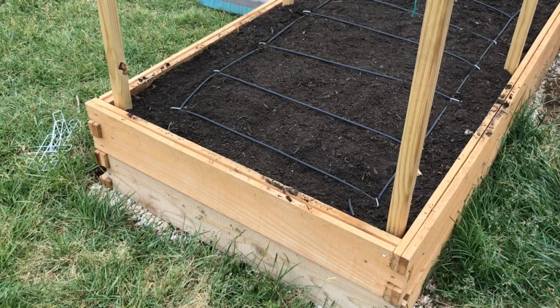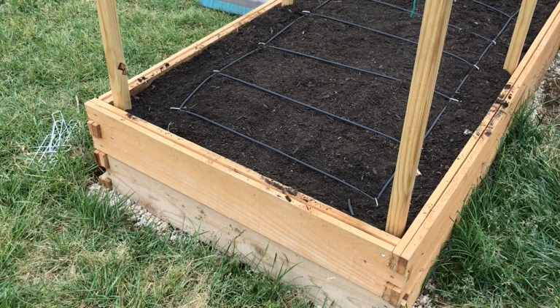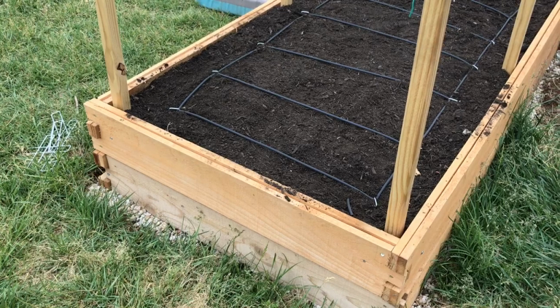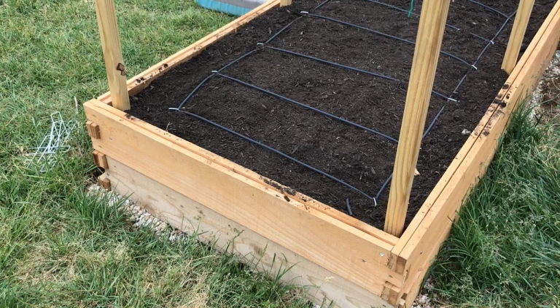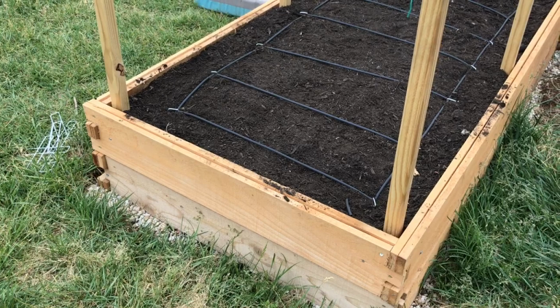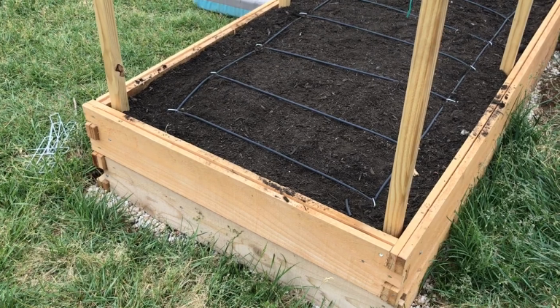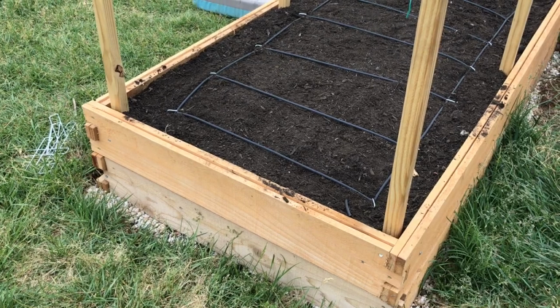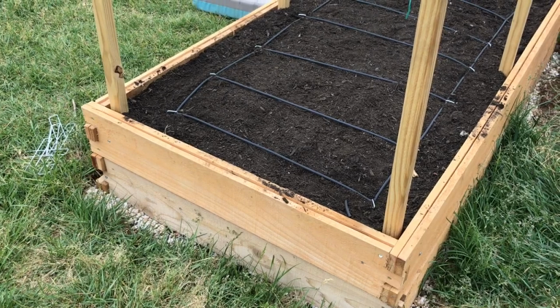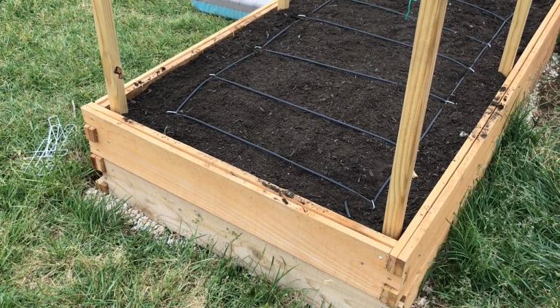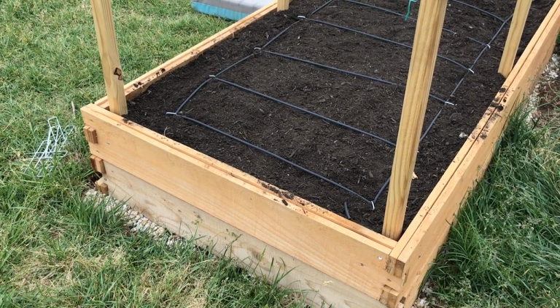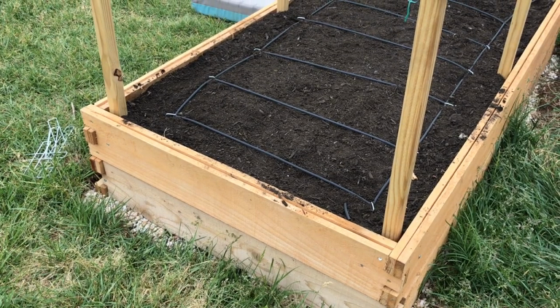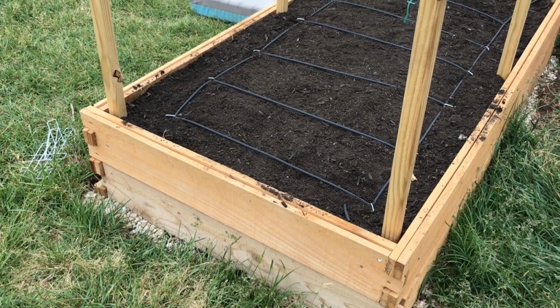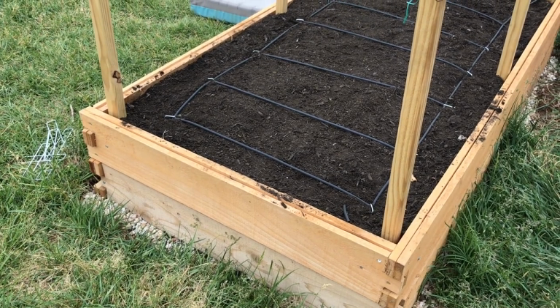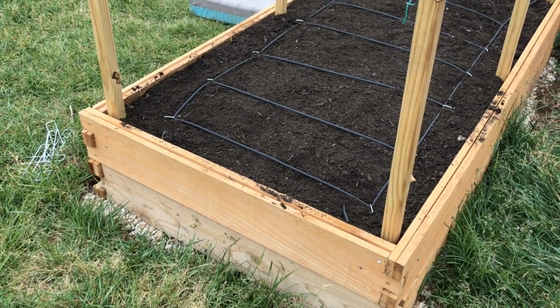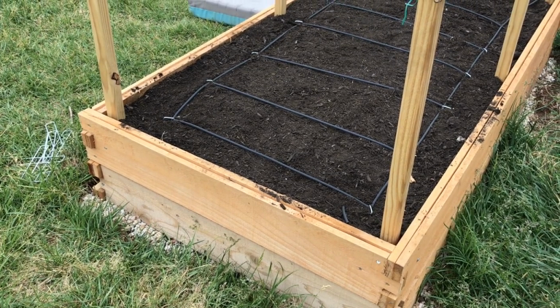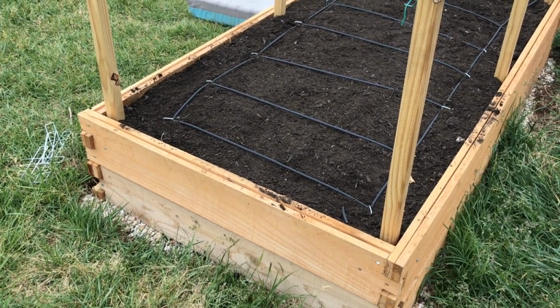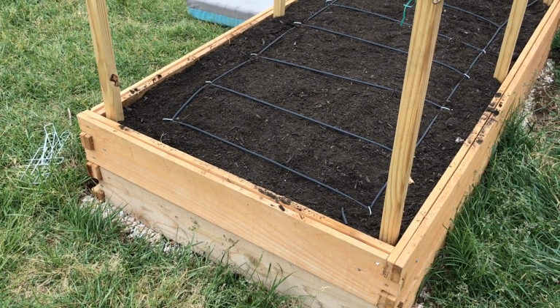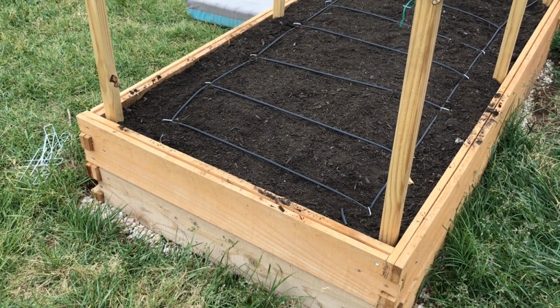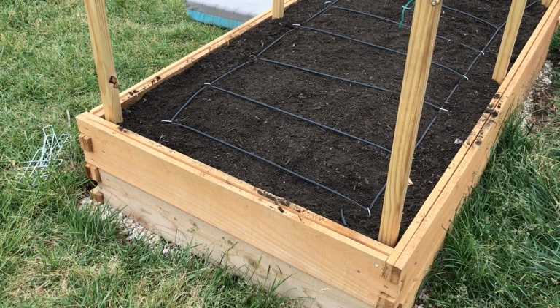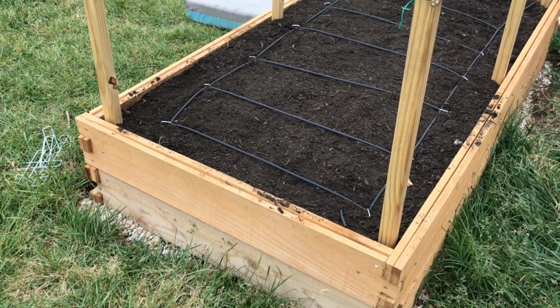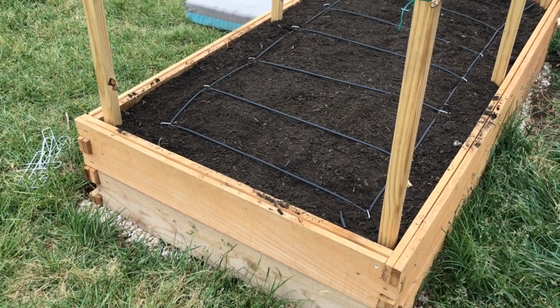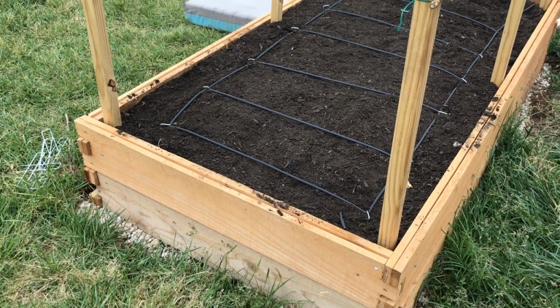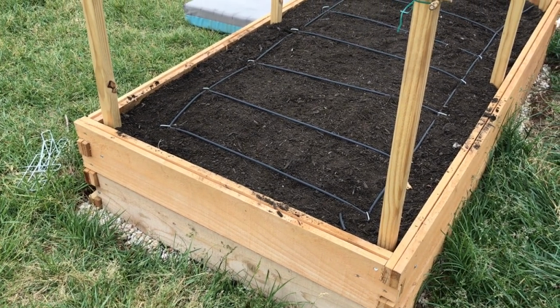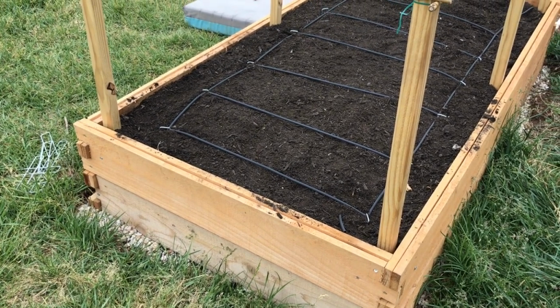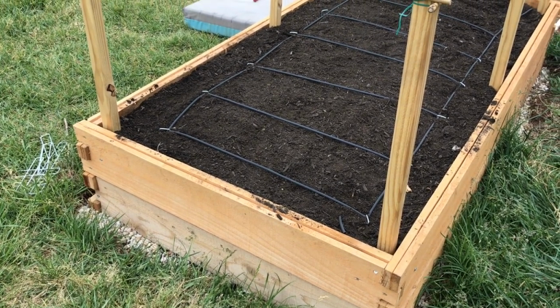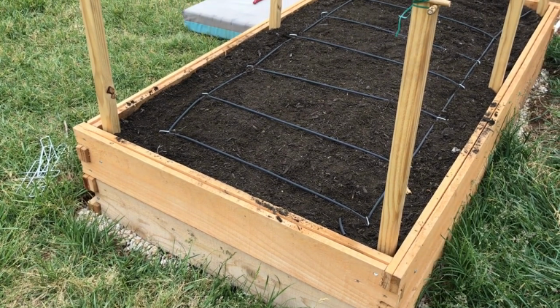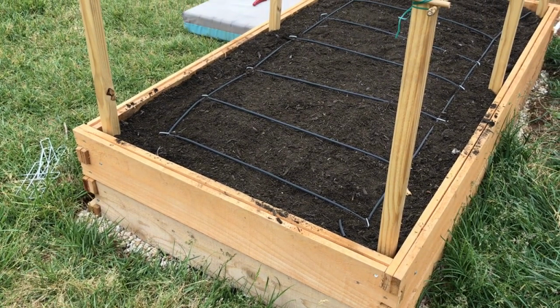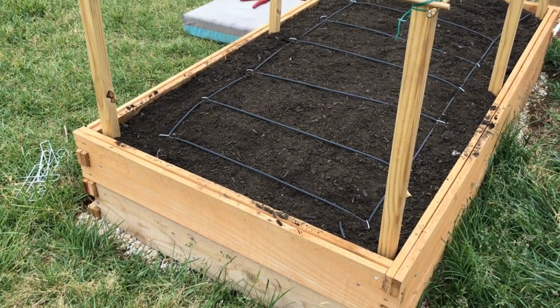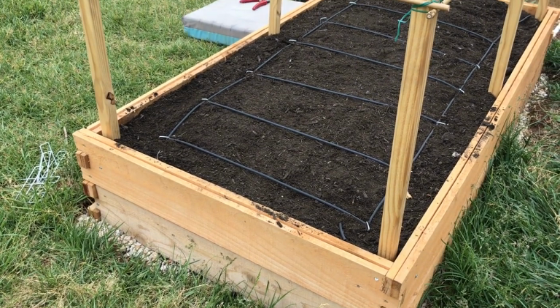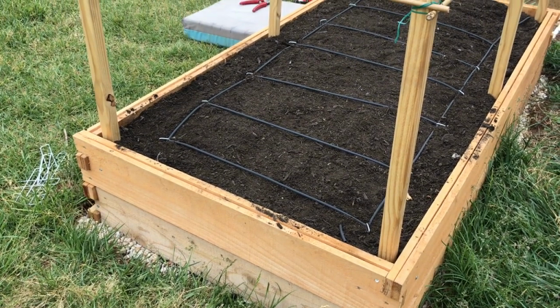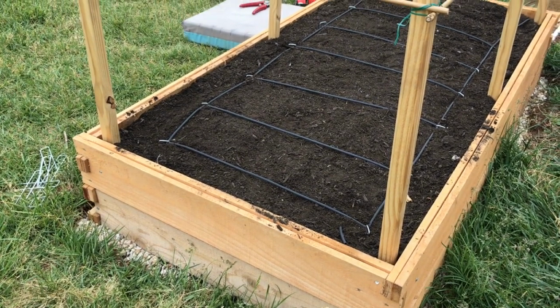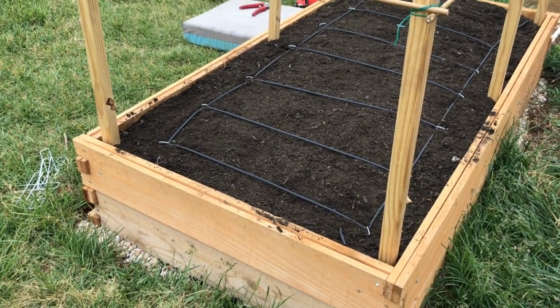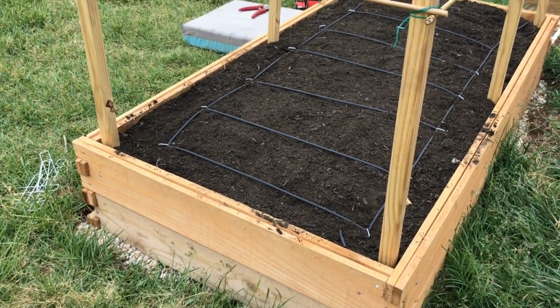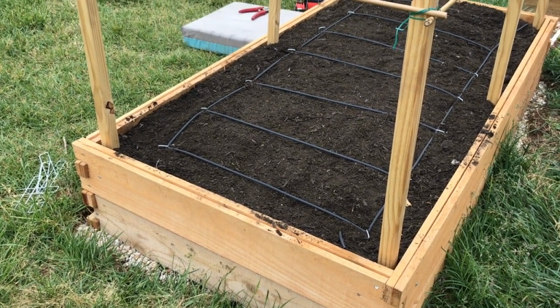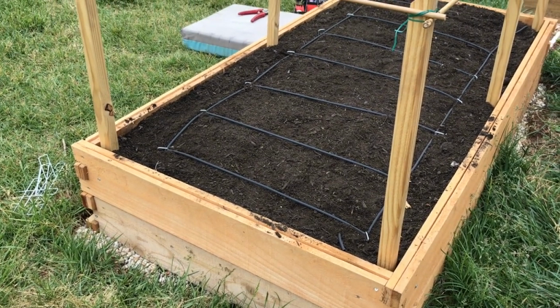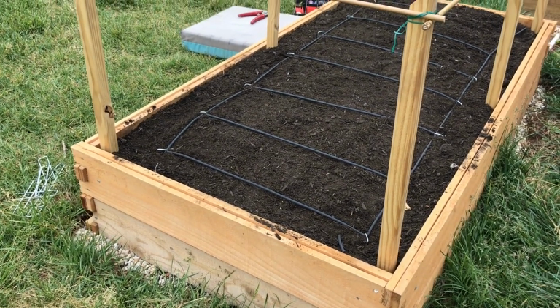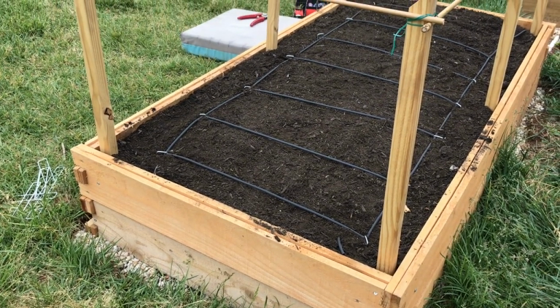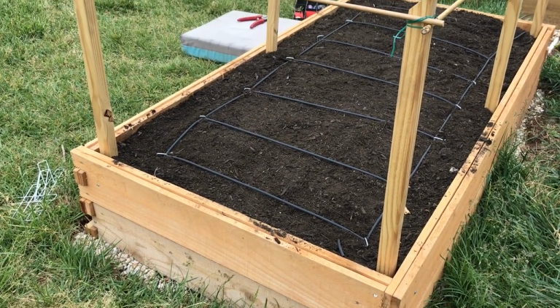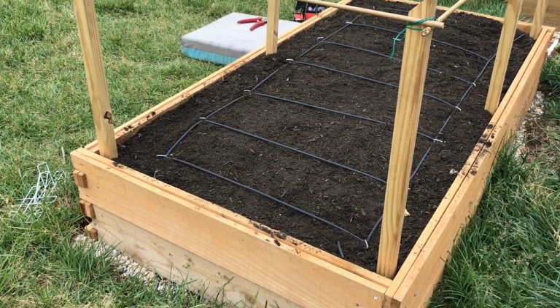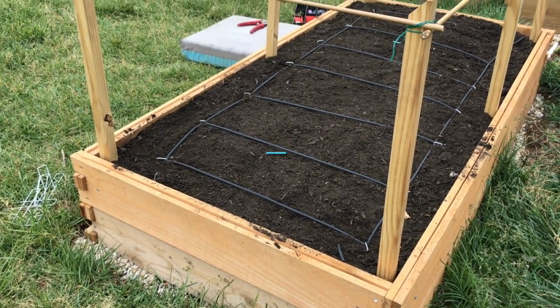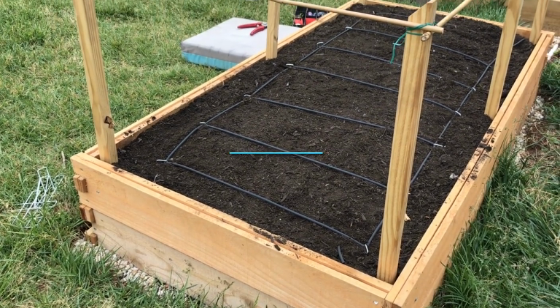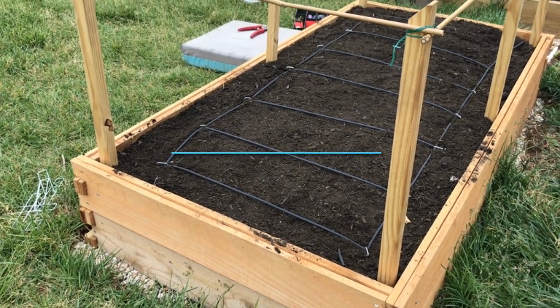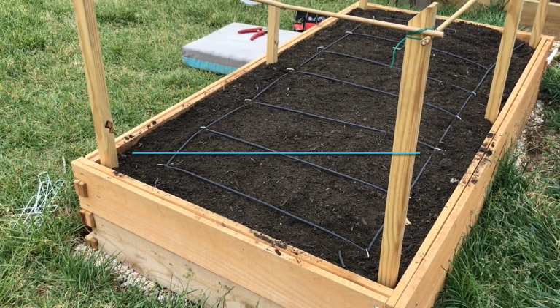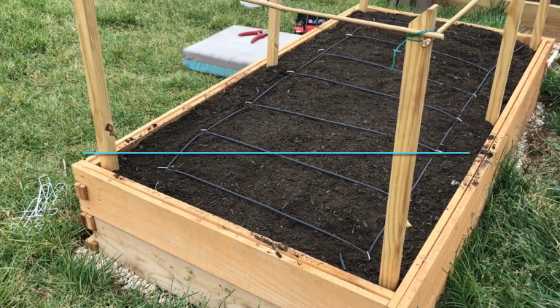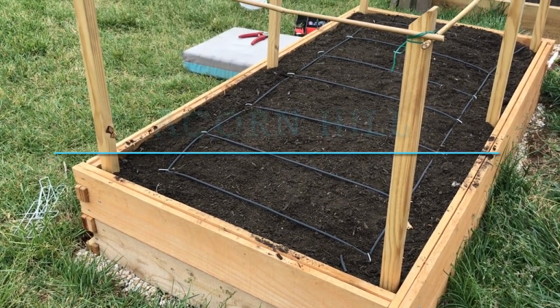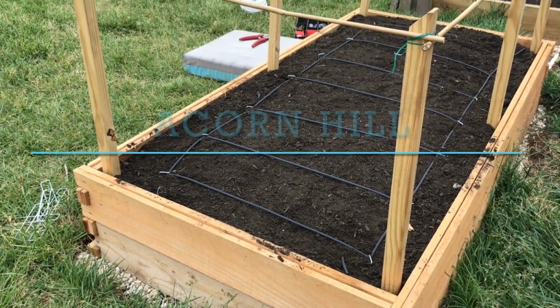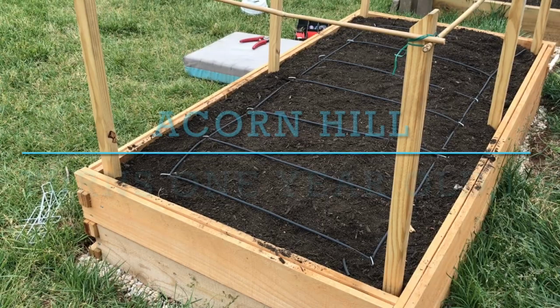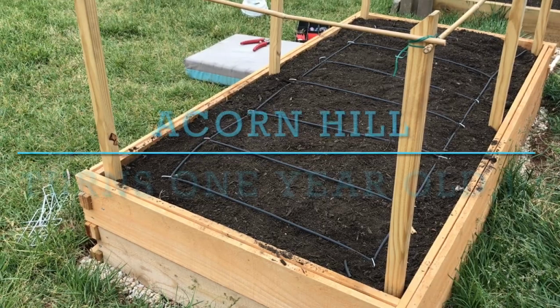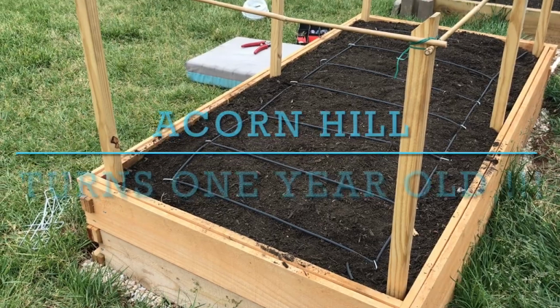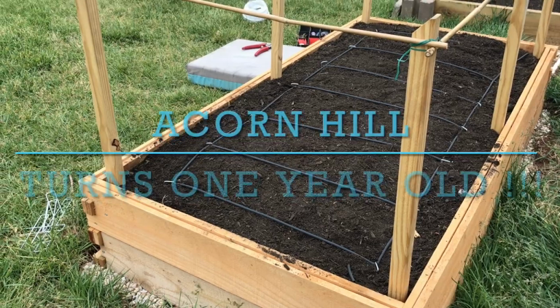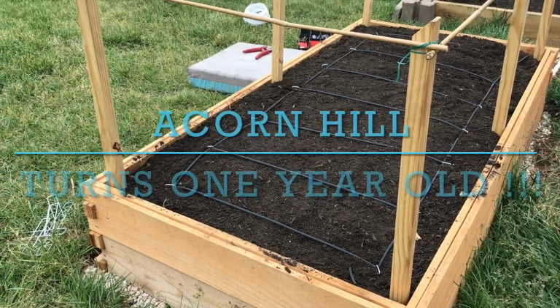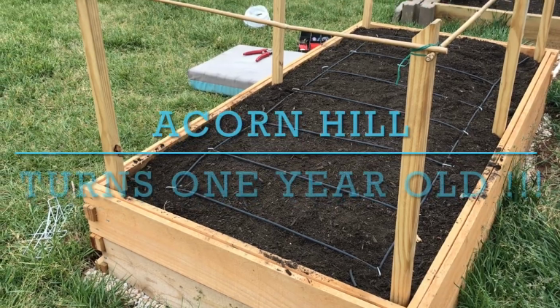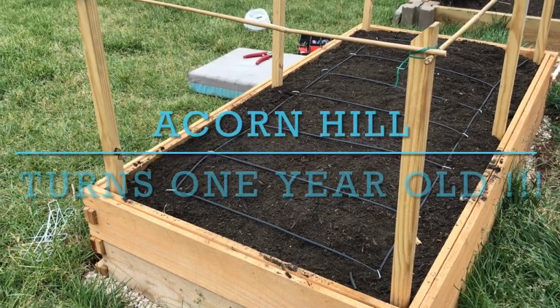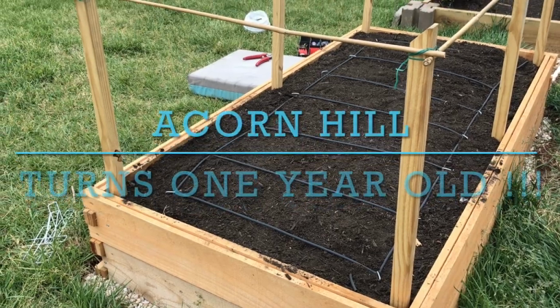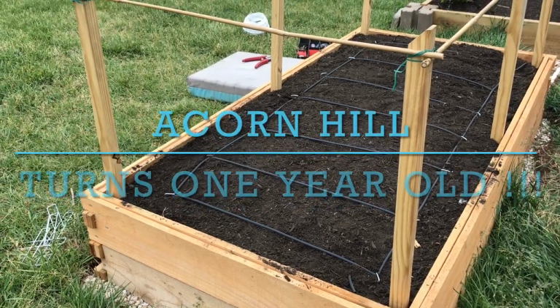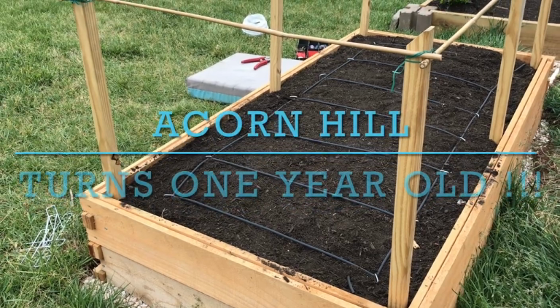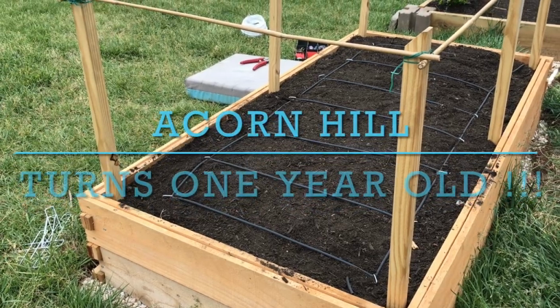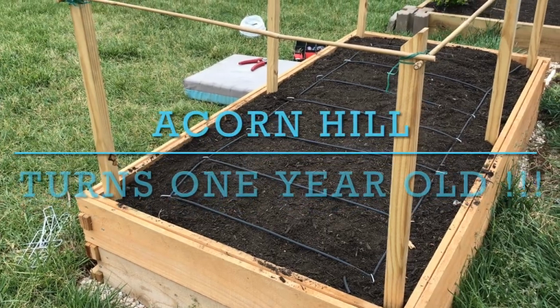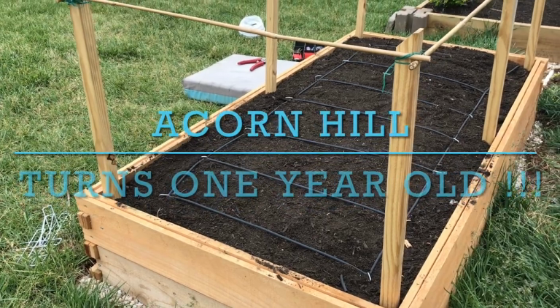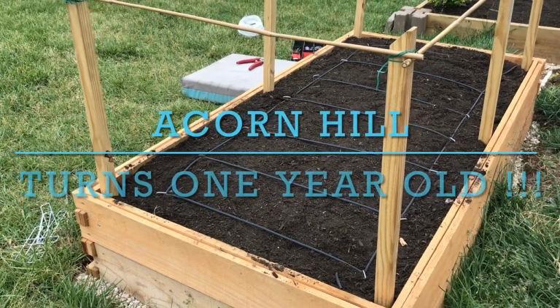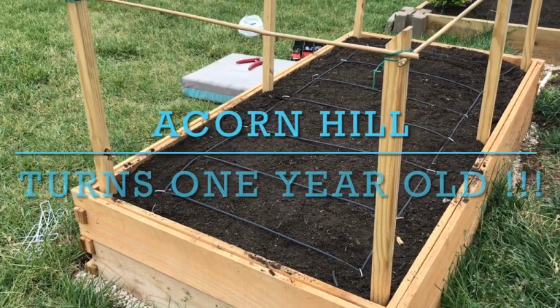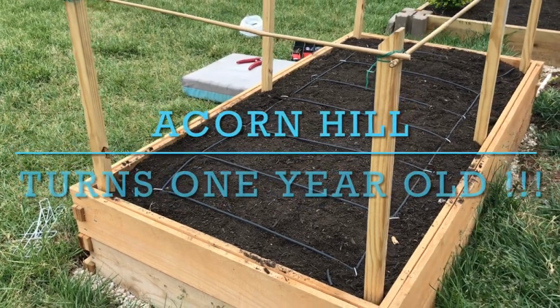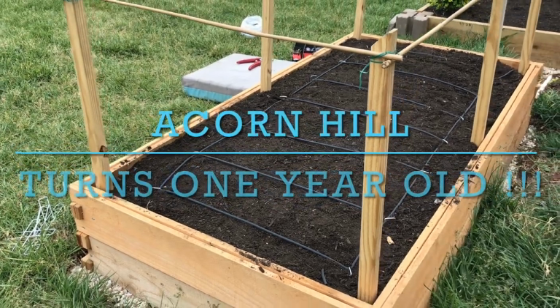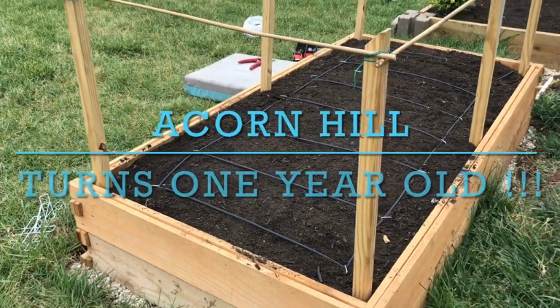Hey guys, Lou here. Welcome back to Acorn Hill and welcome back to our channel. Today, Acorn Hill is one year old.